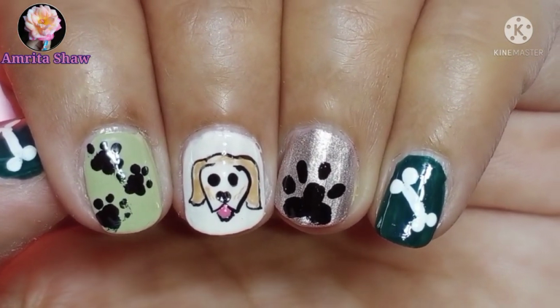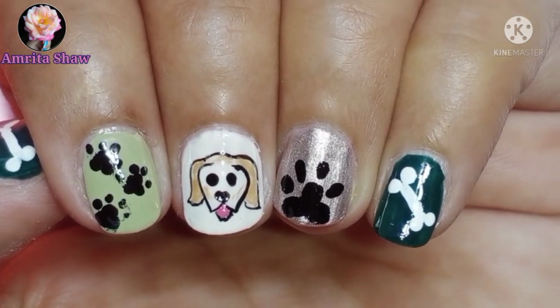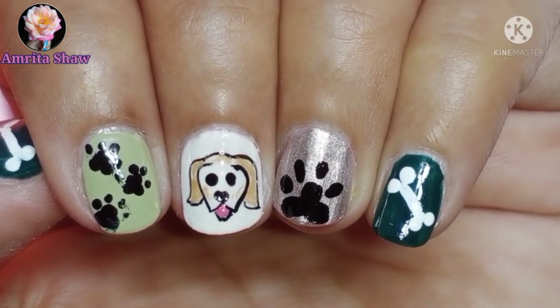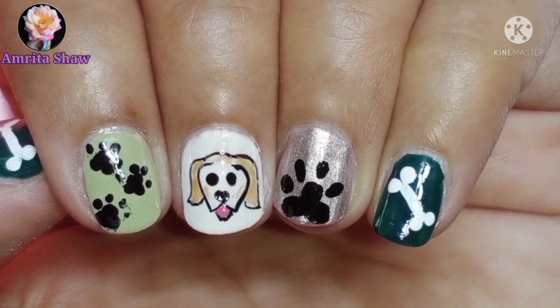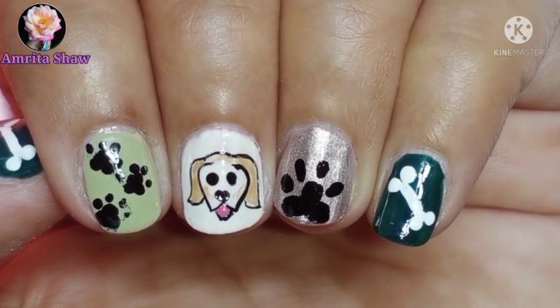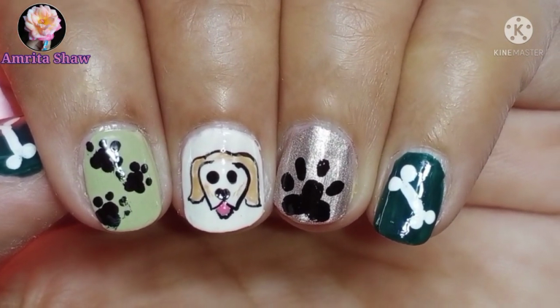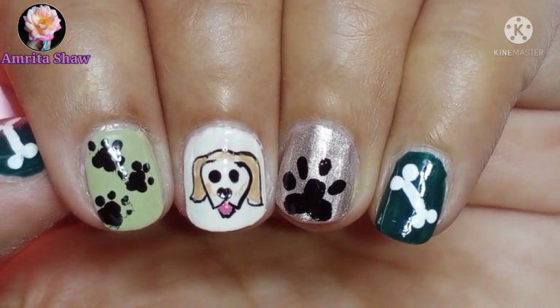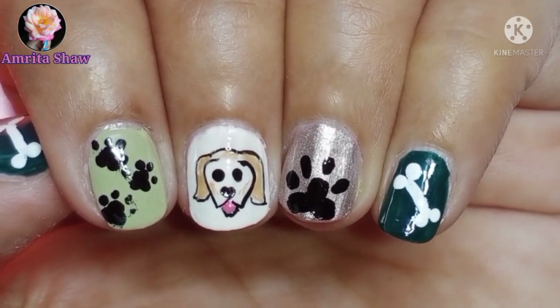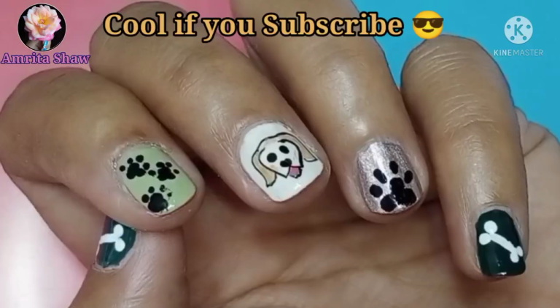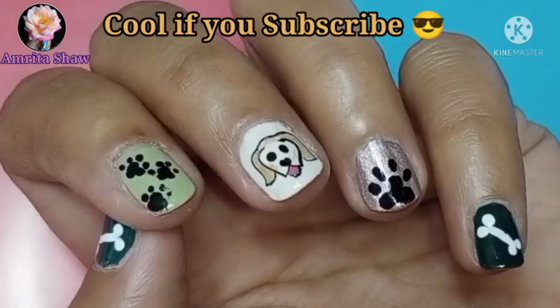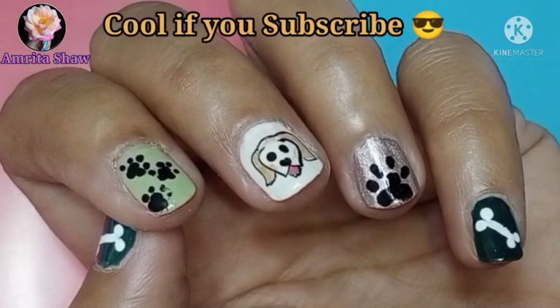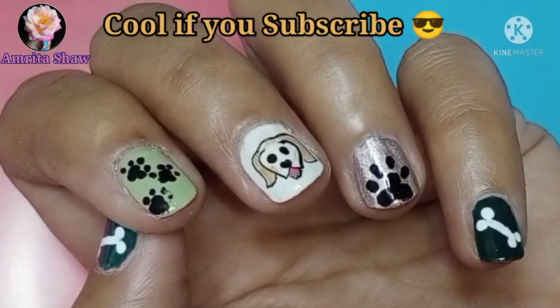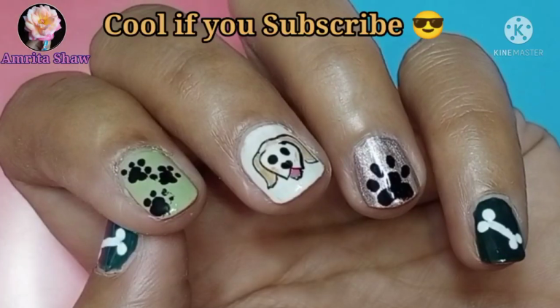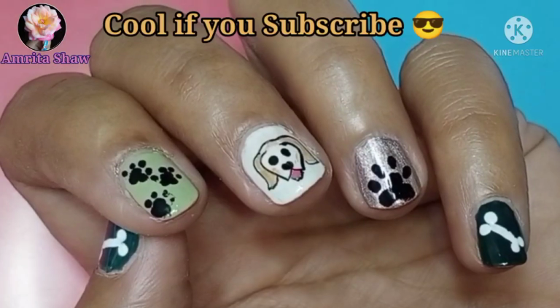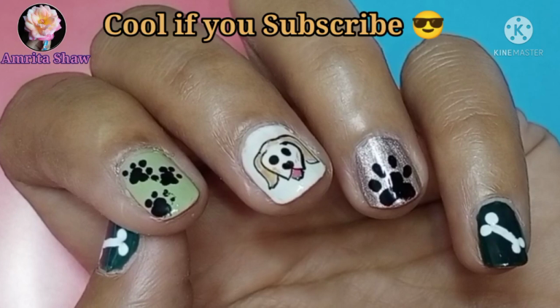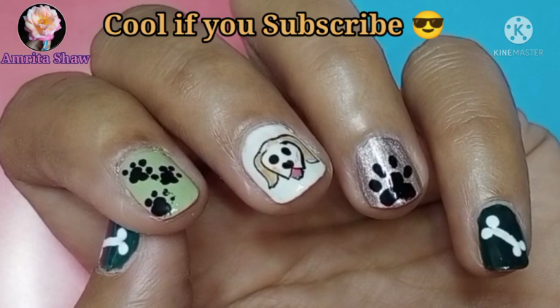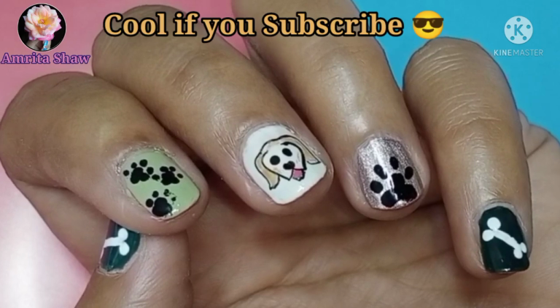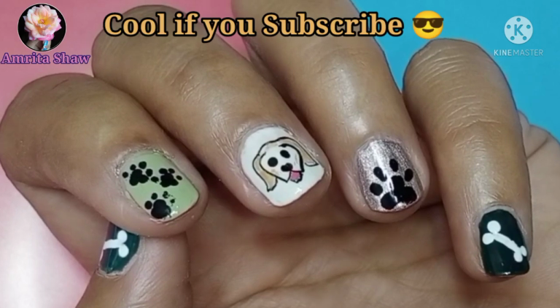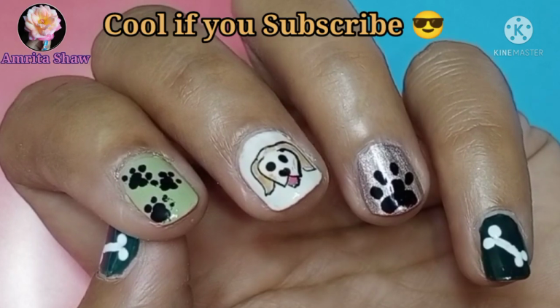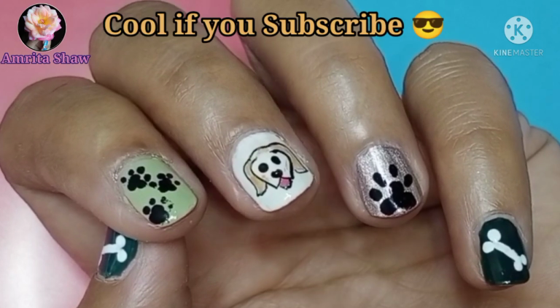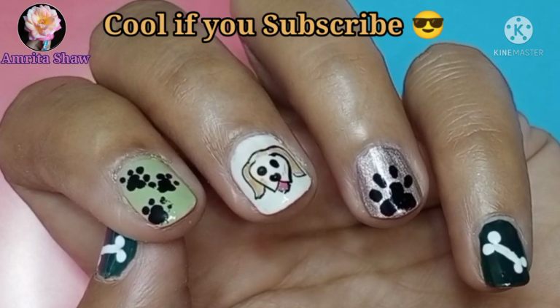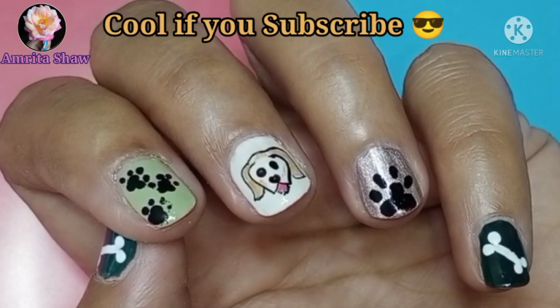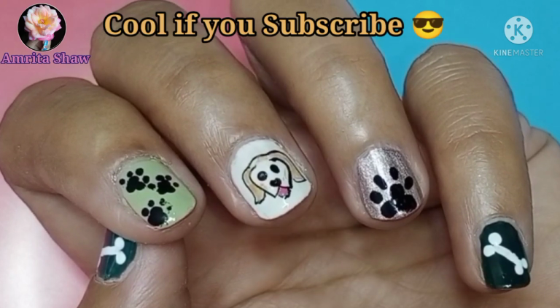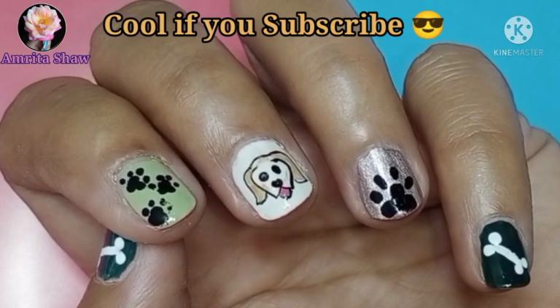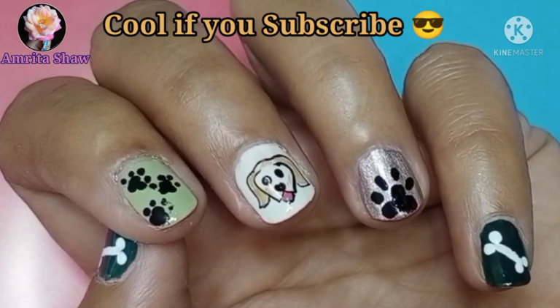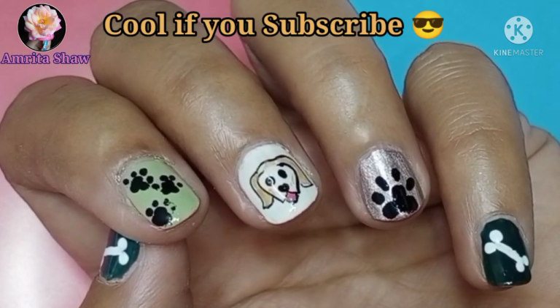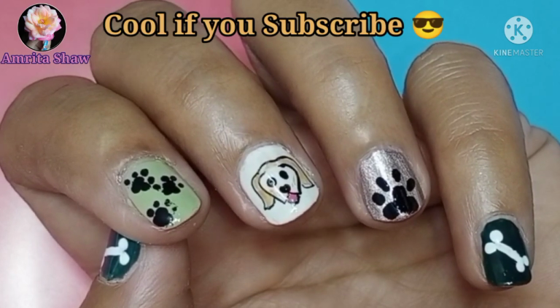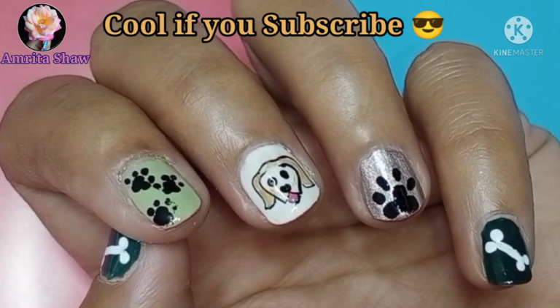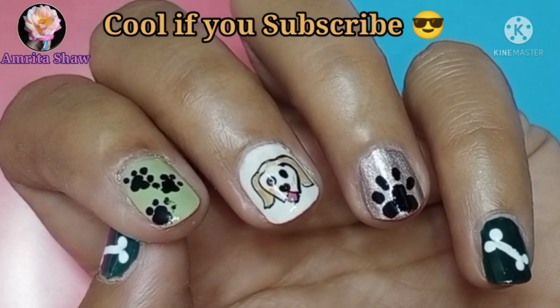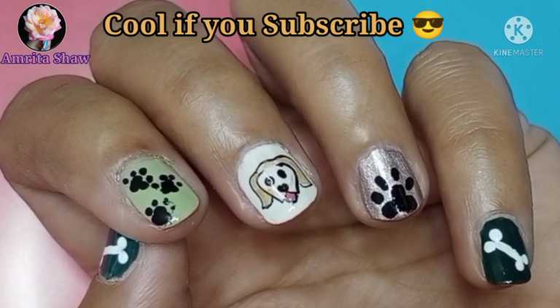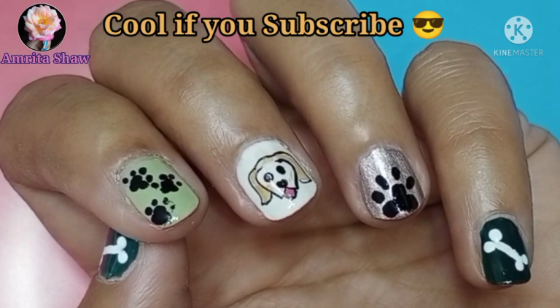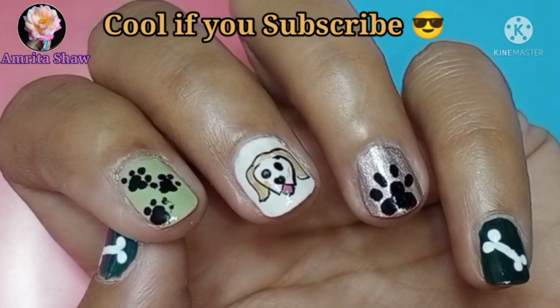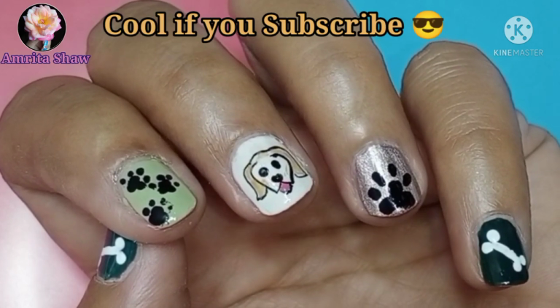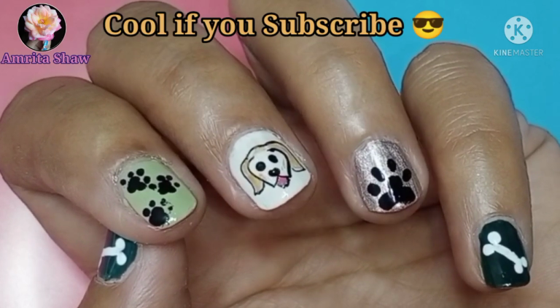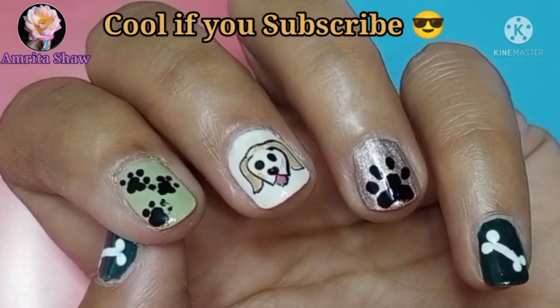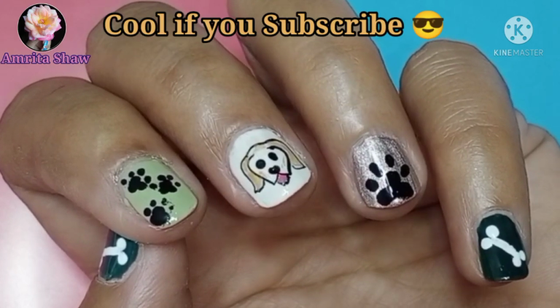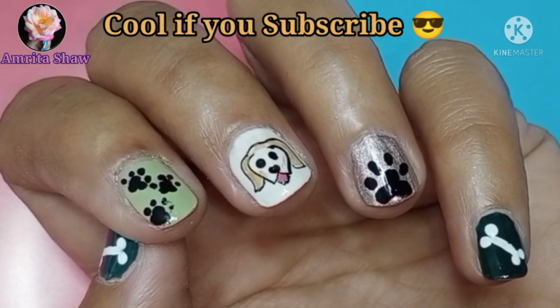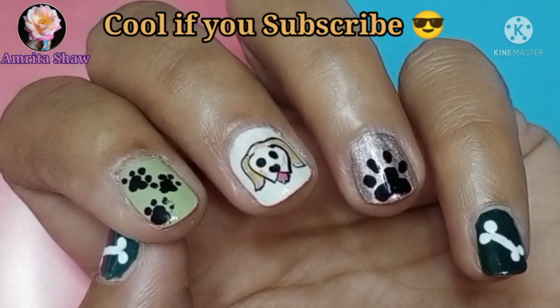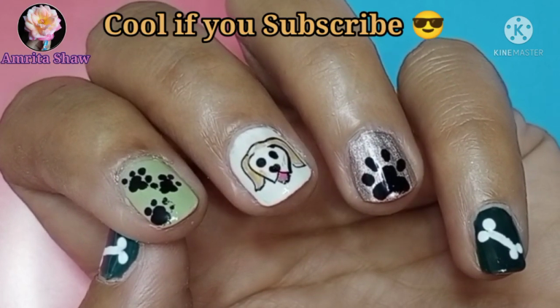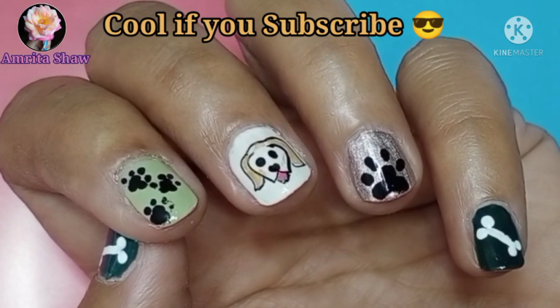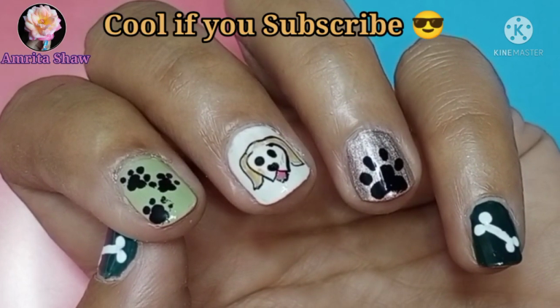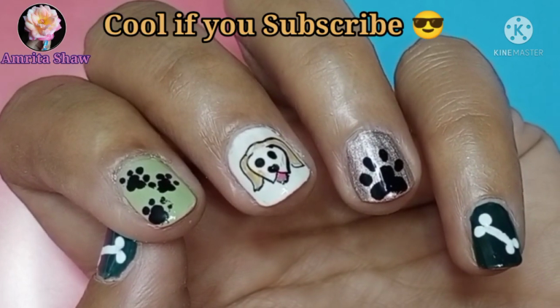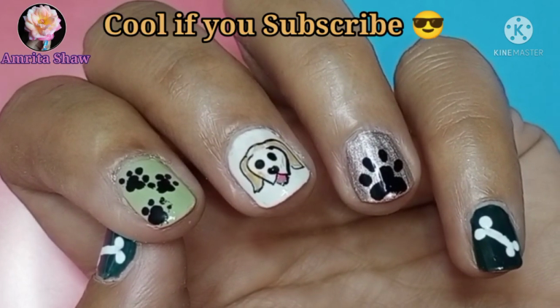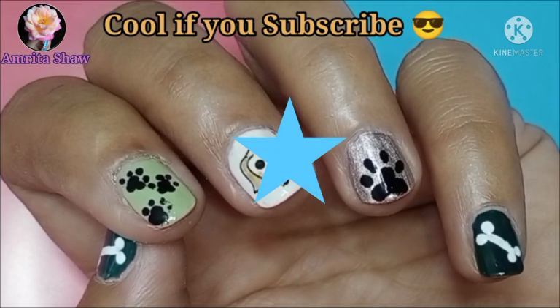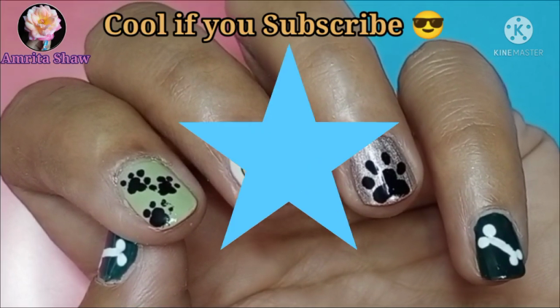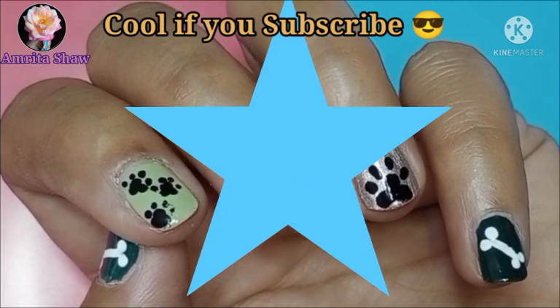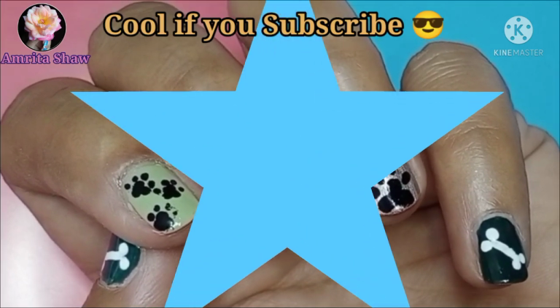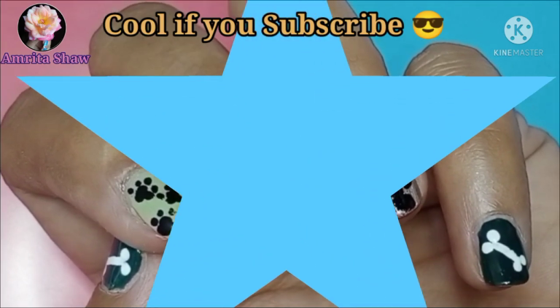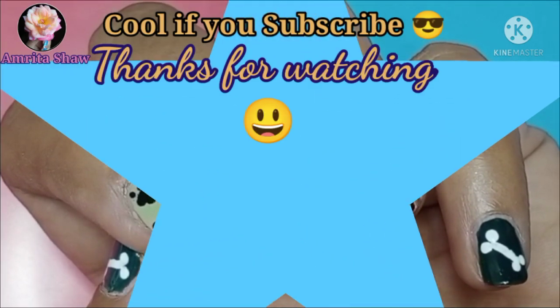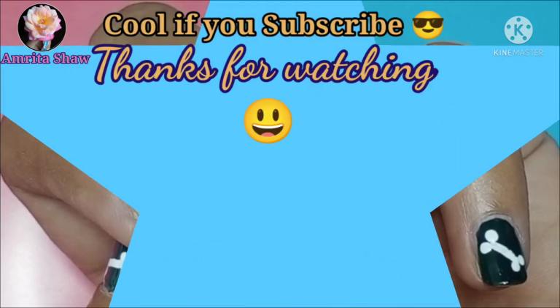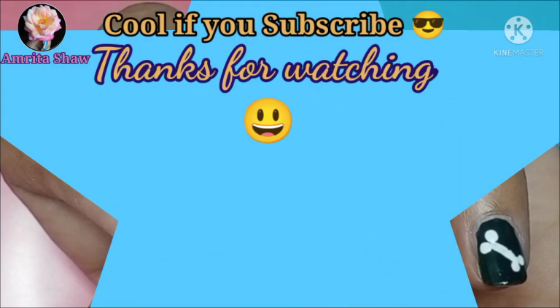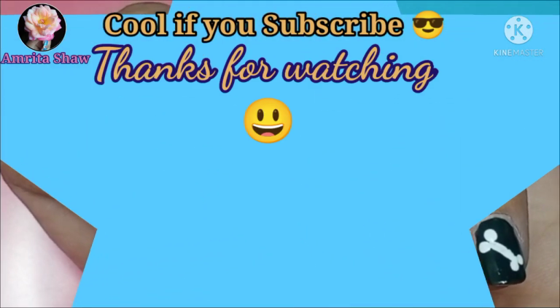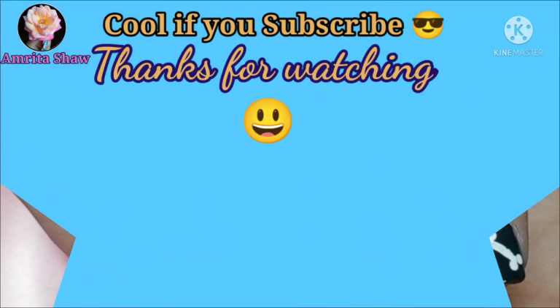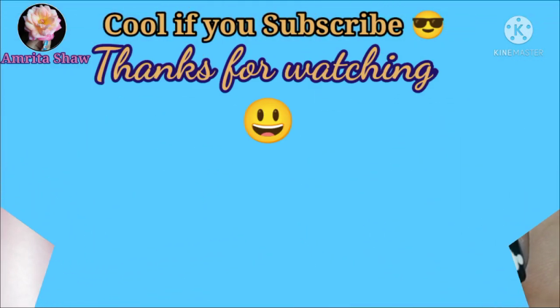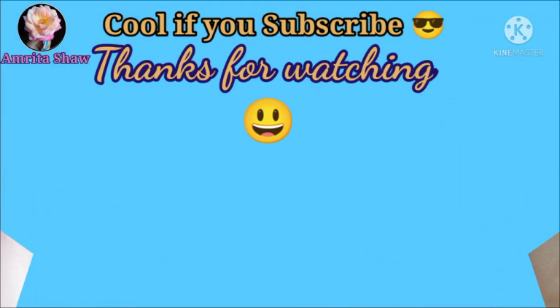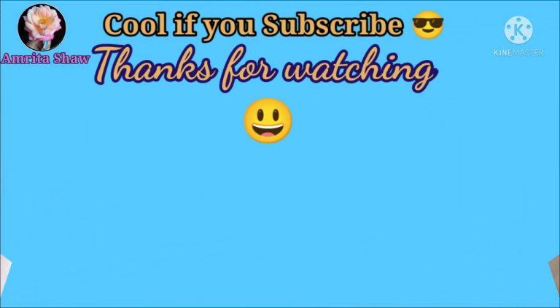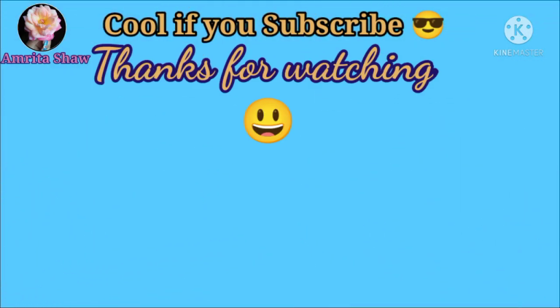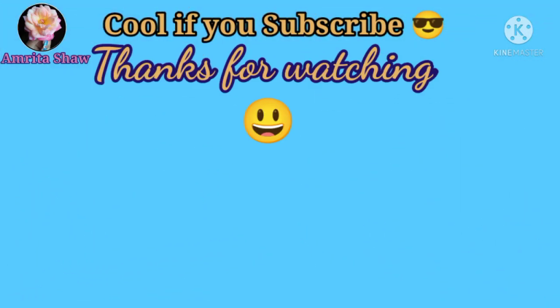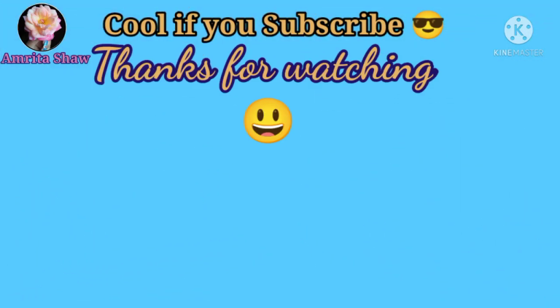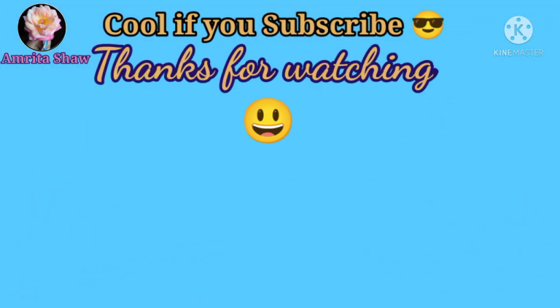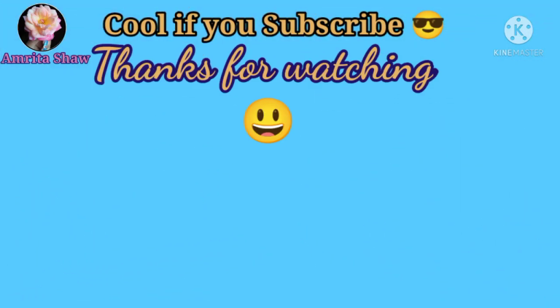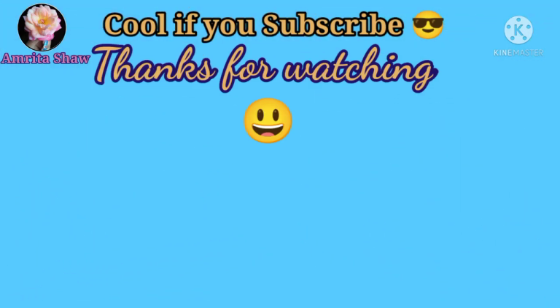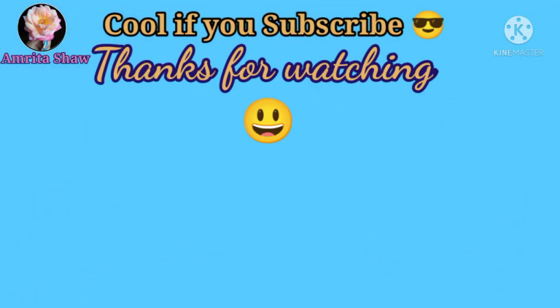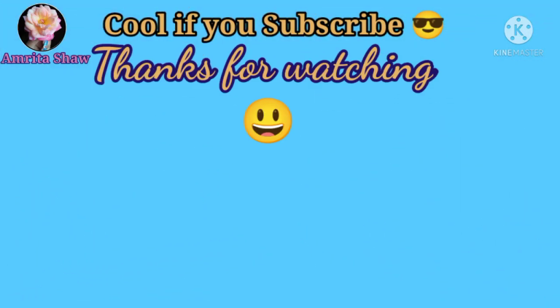I hope you like this very easy nail art design for short nails, and thanks for watching.